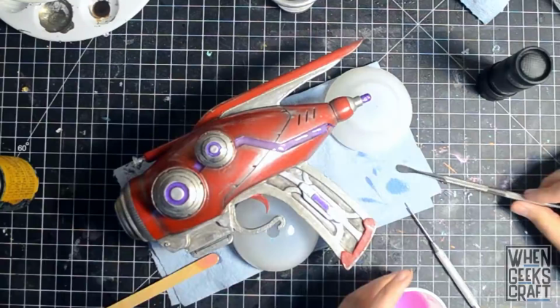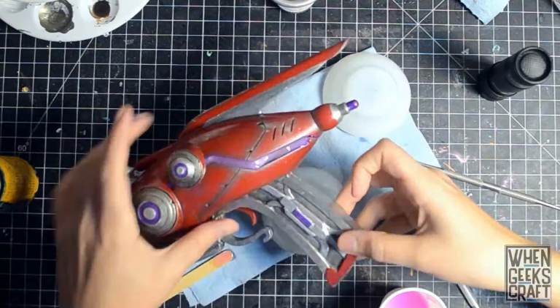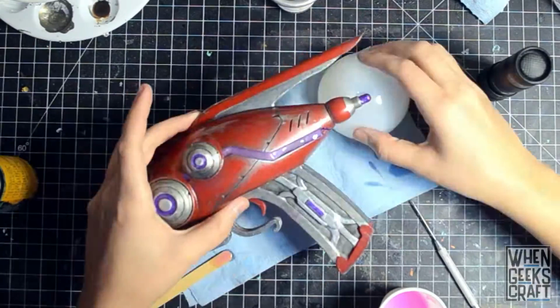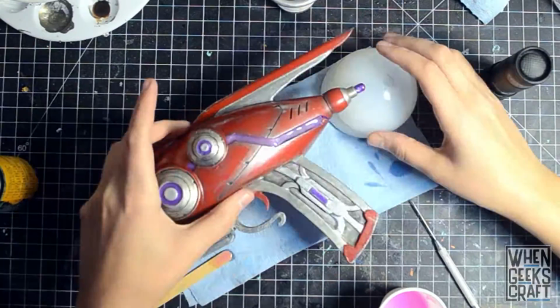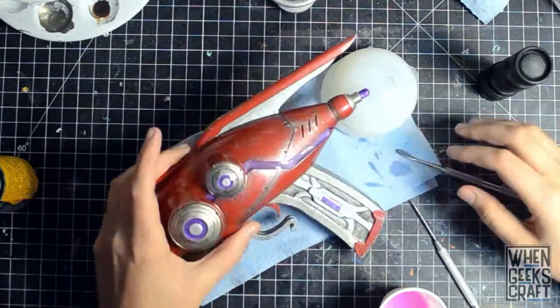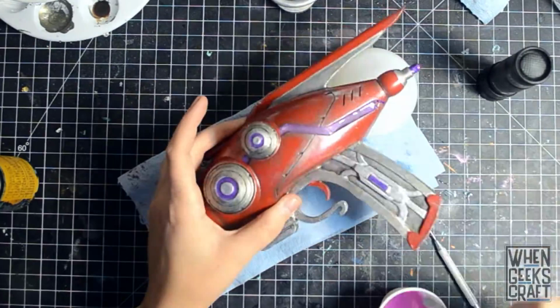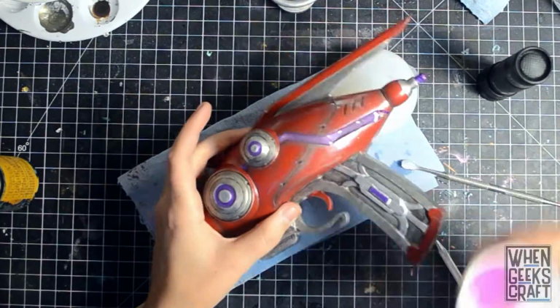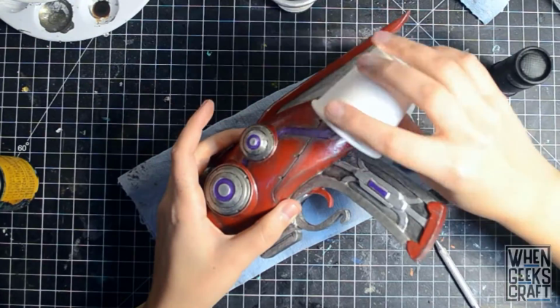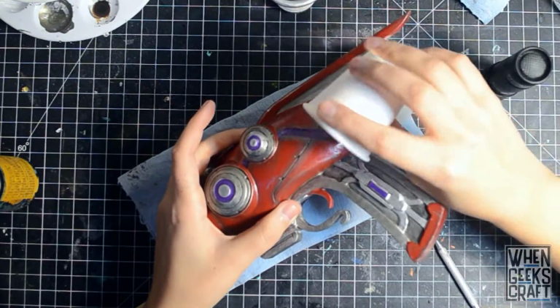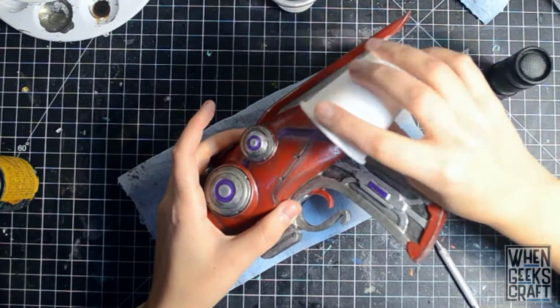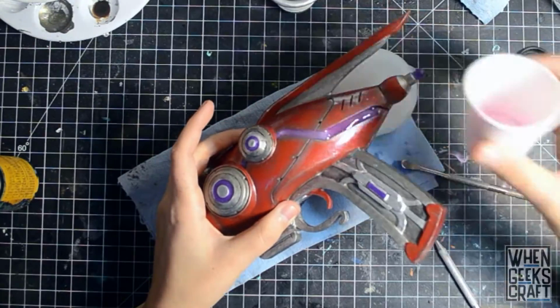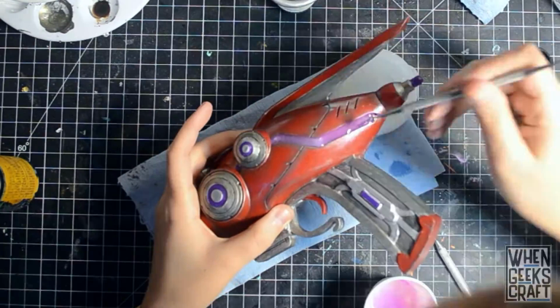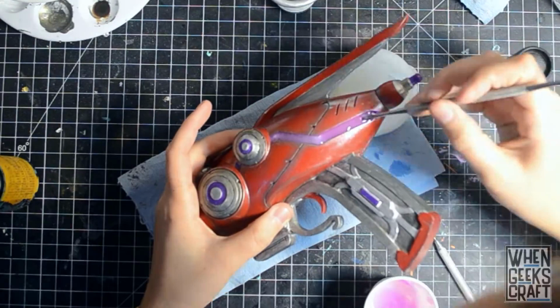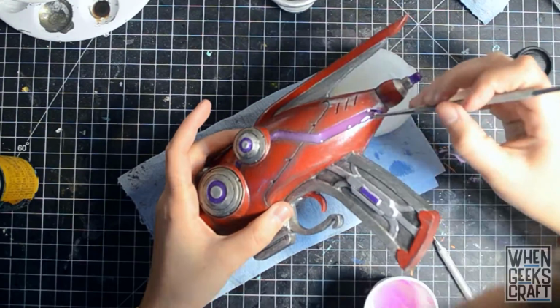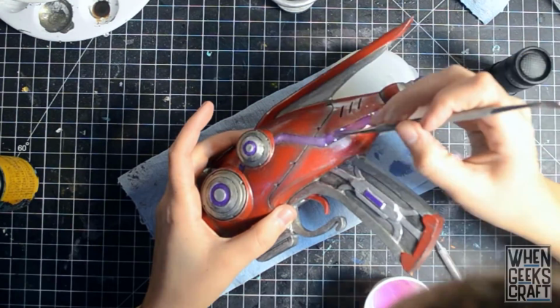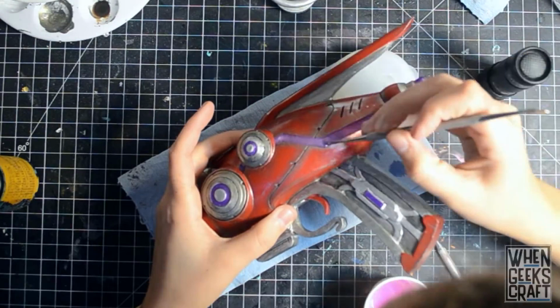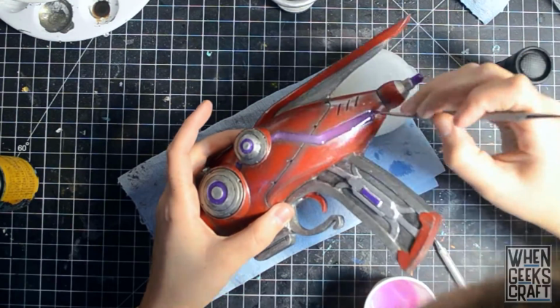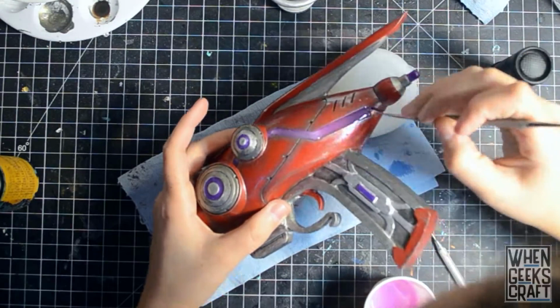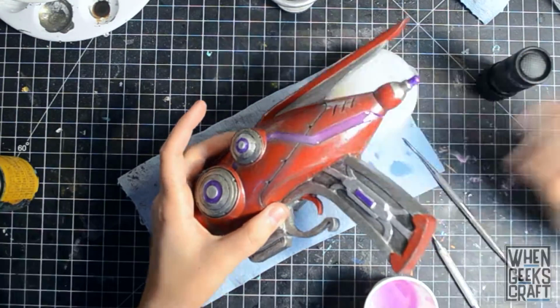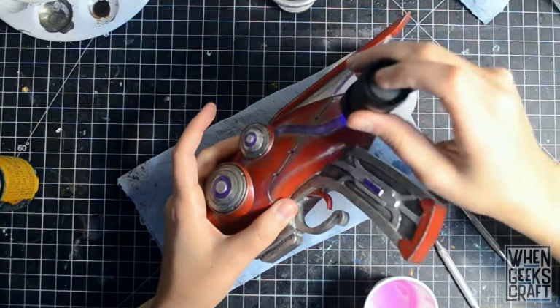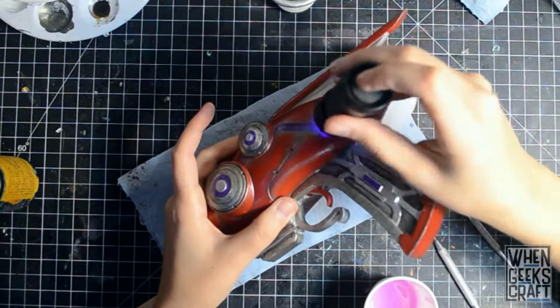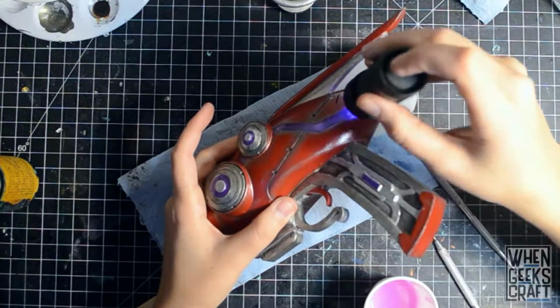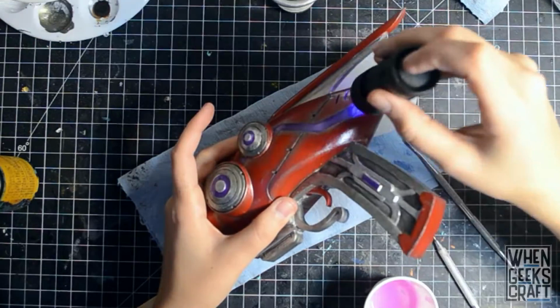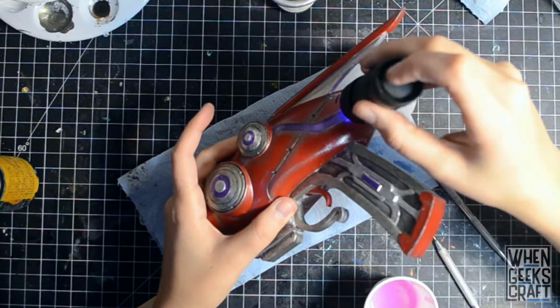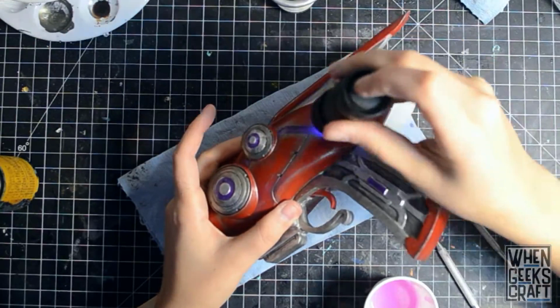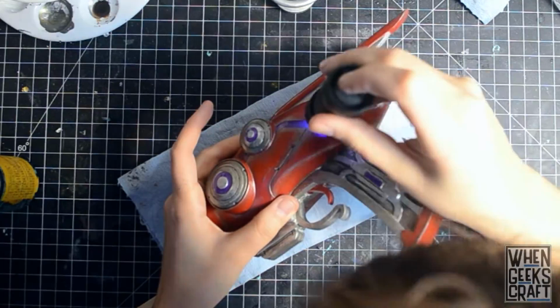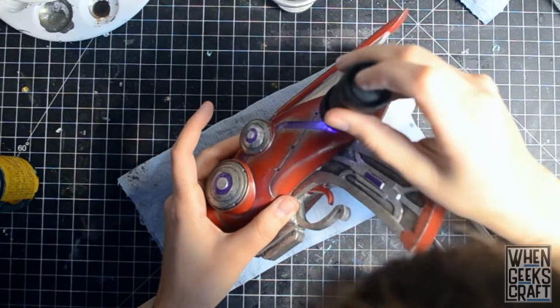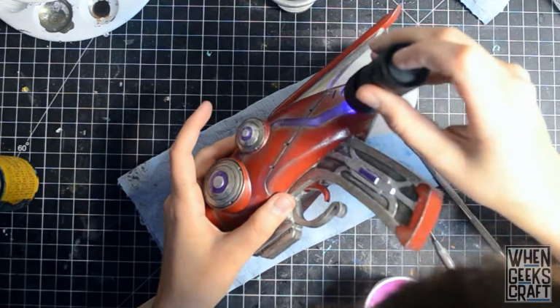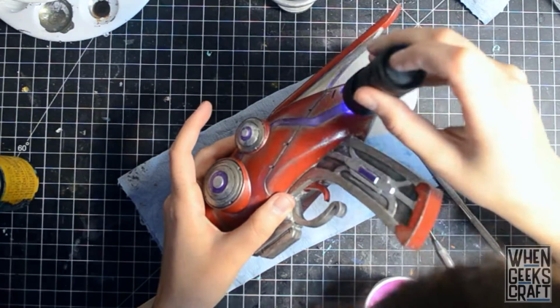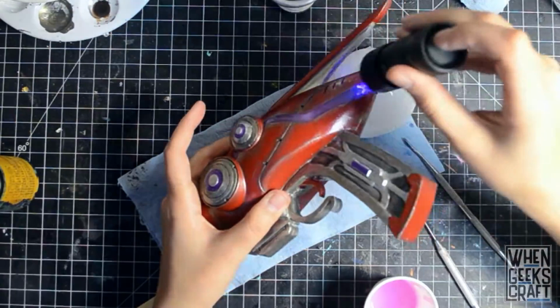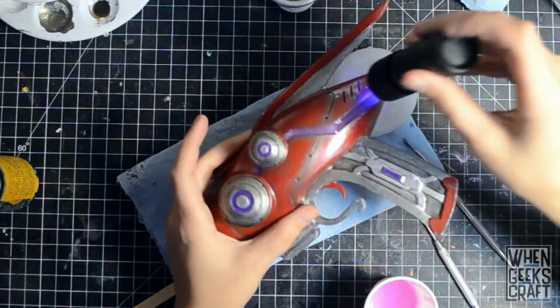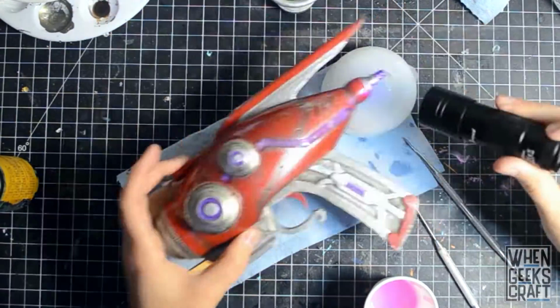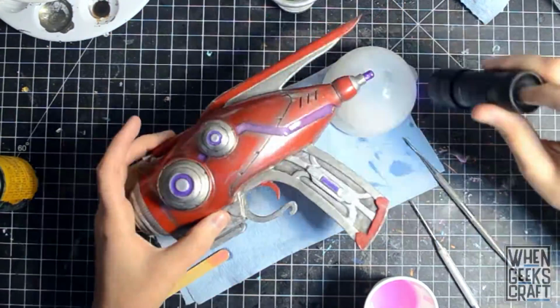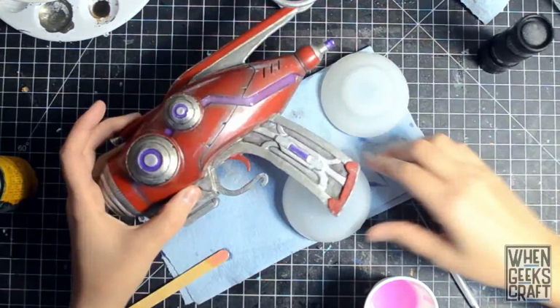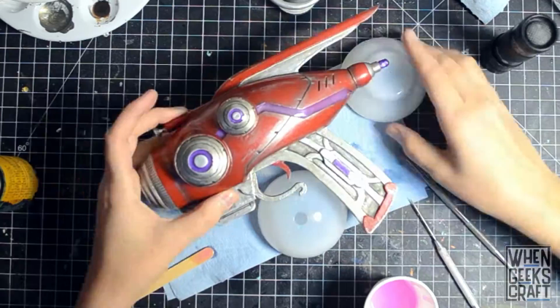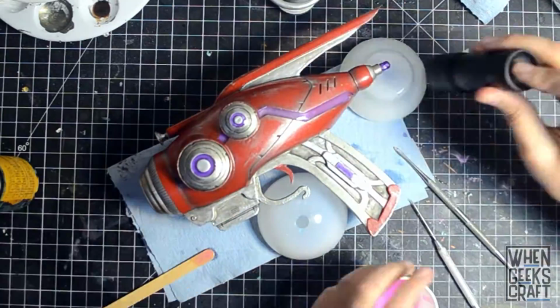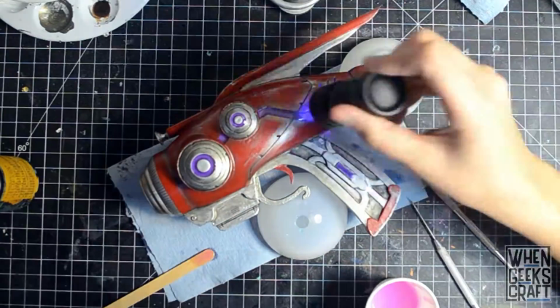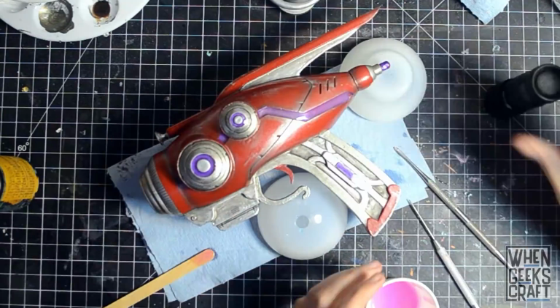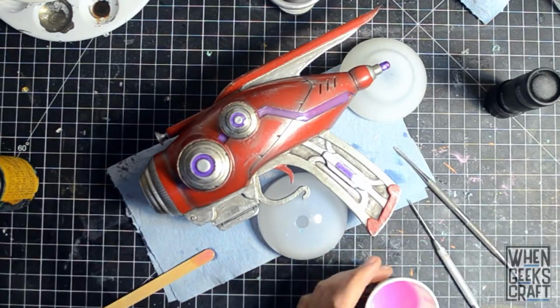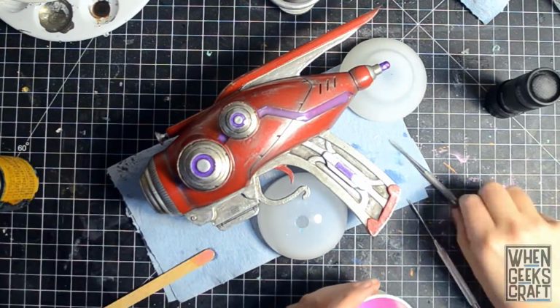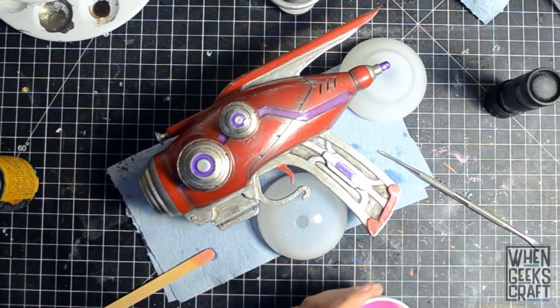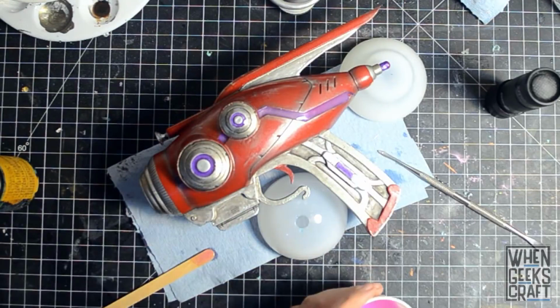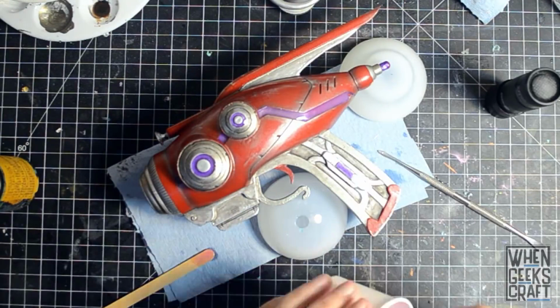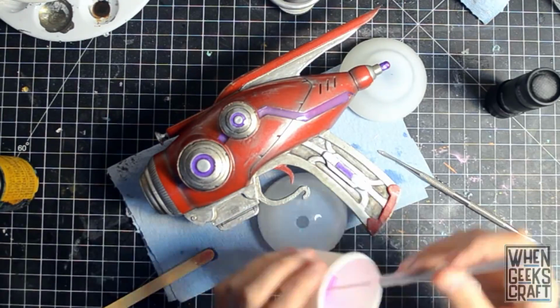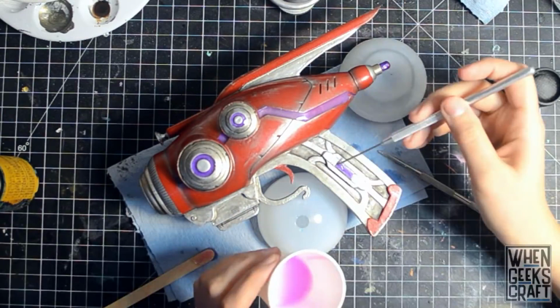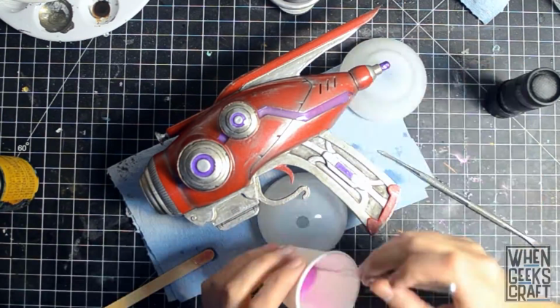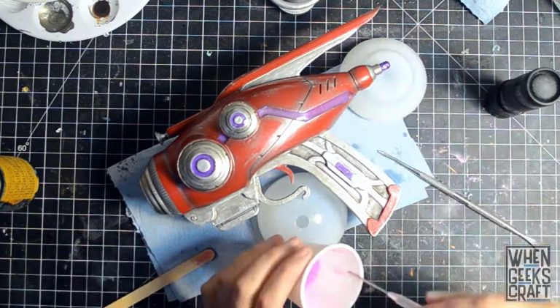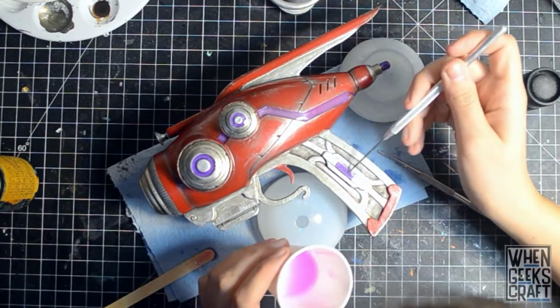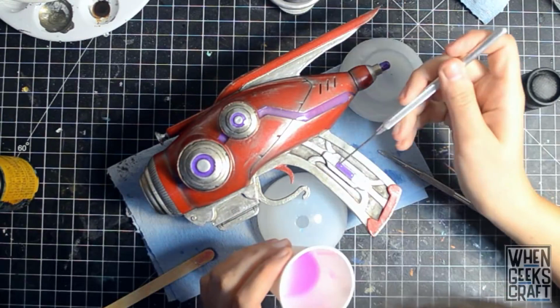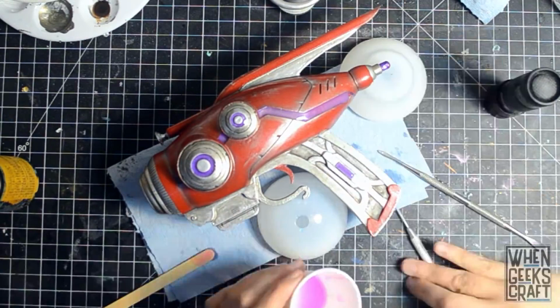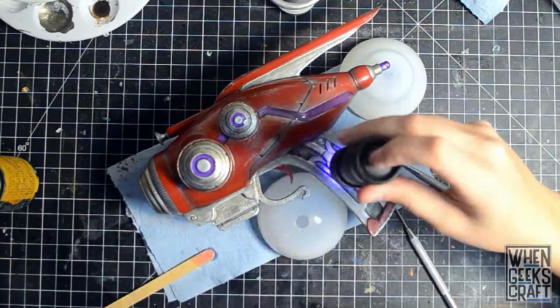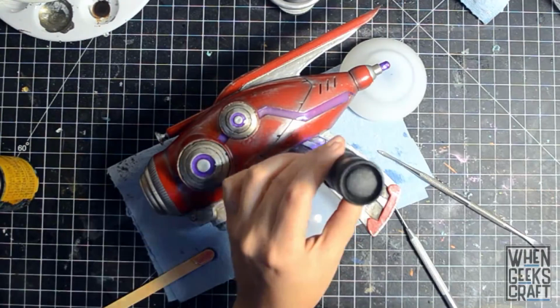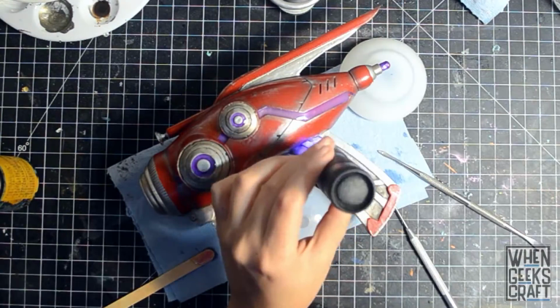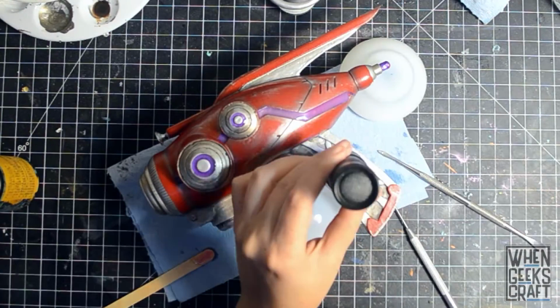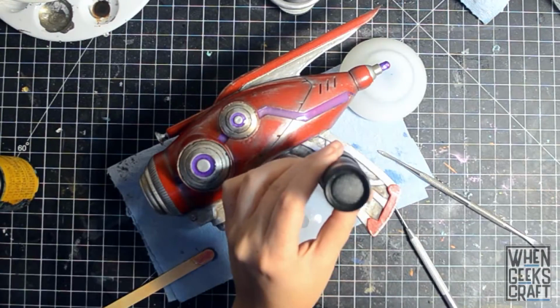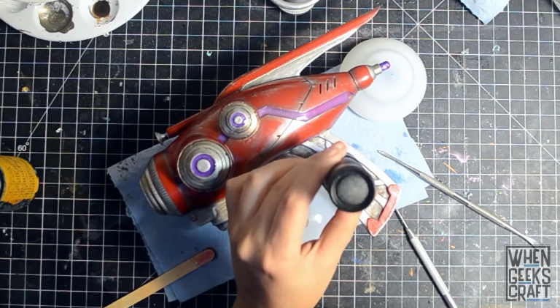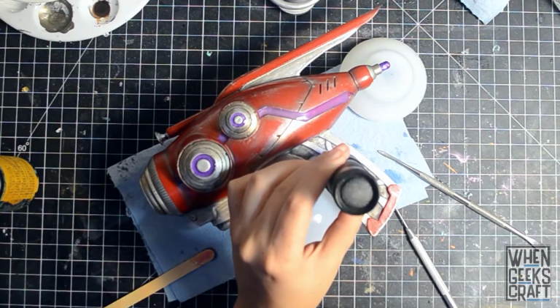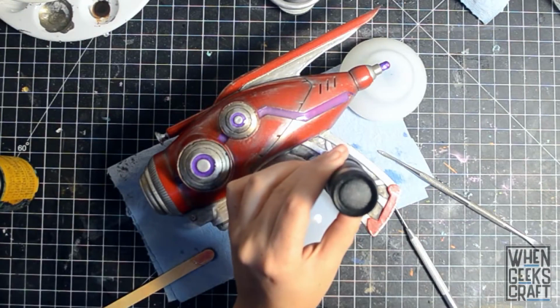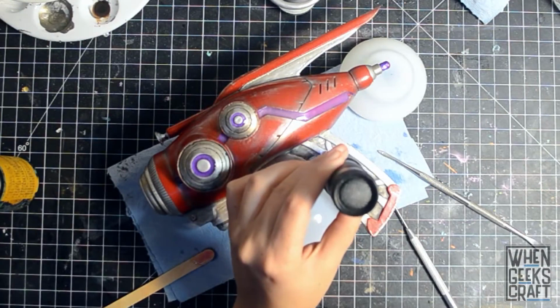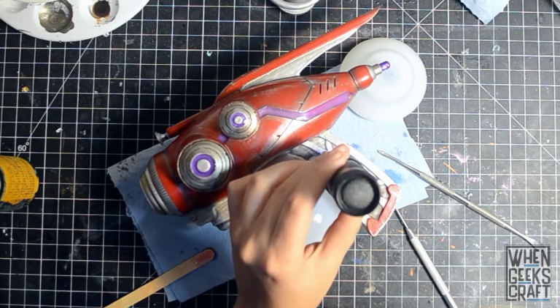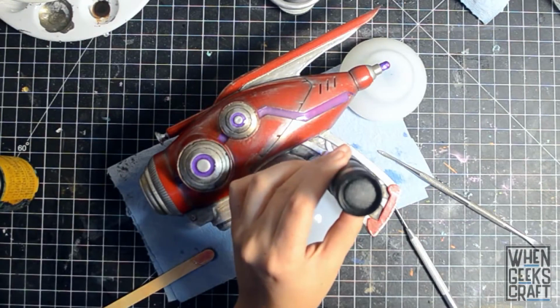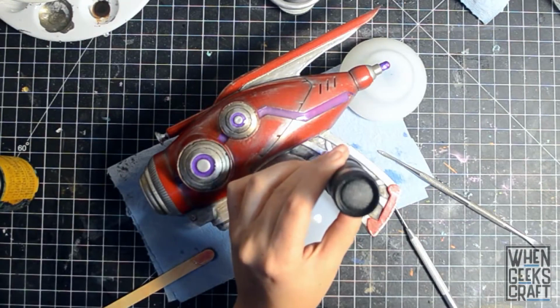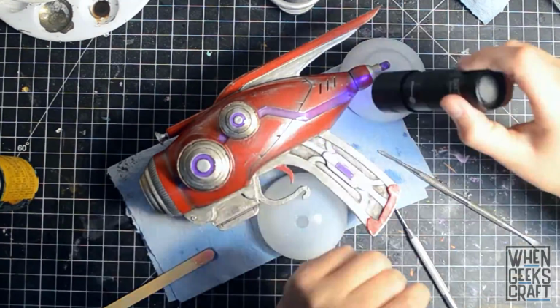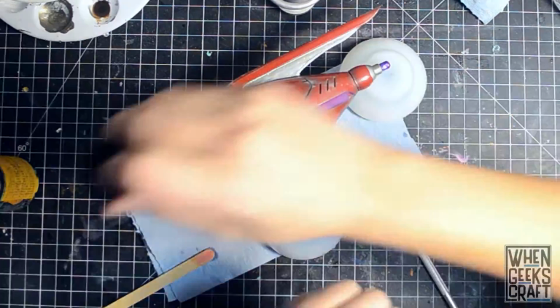To add lighting effects, we used UV pigment powders and UV resin to make the piece glow in the dark. This saved us from having to use electronics in the build.